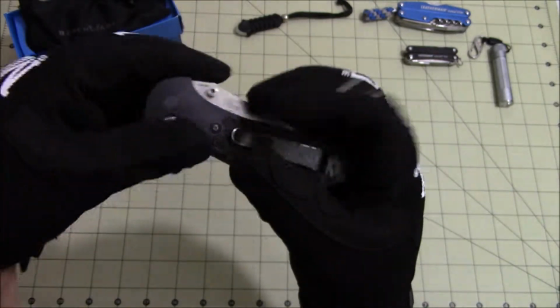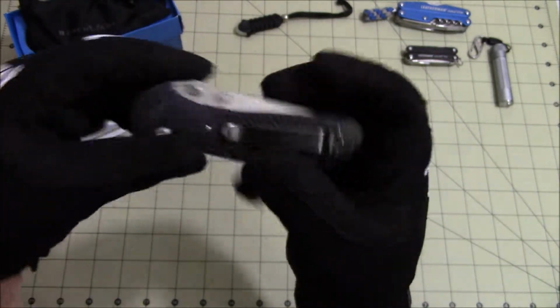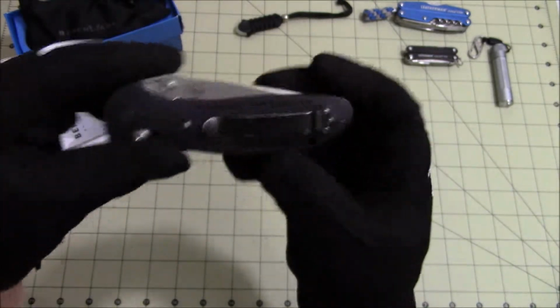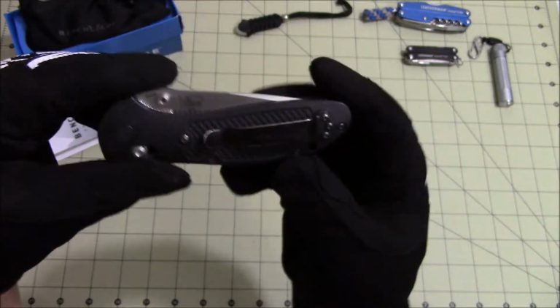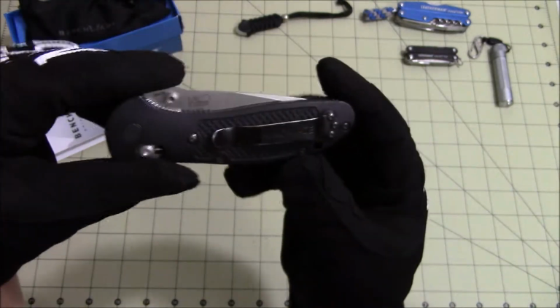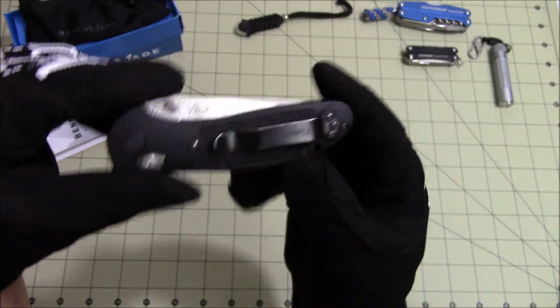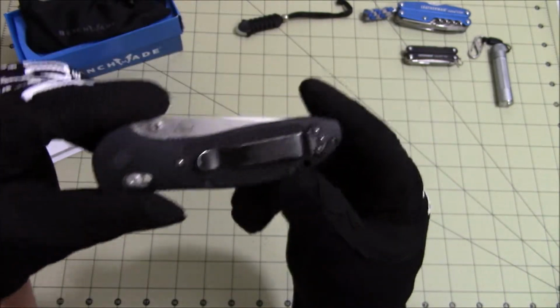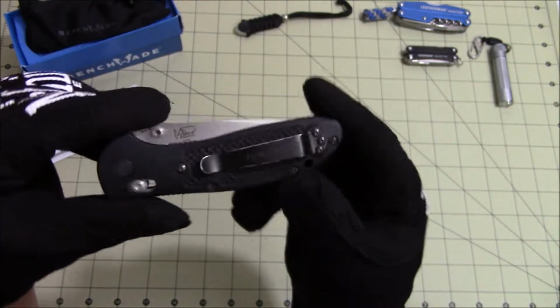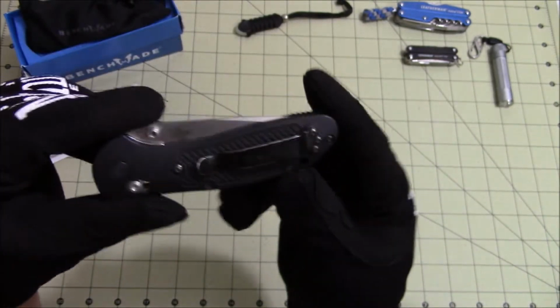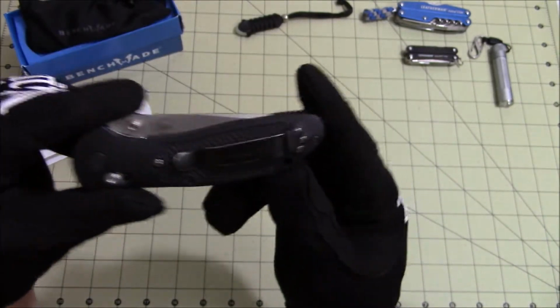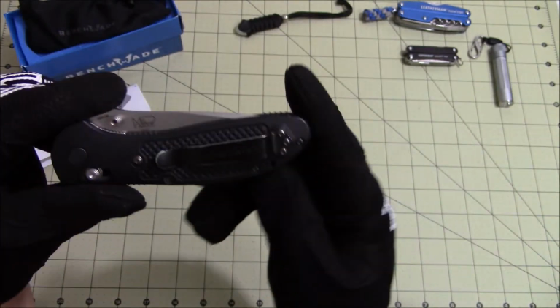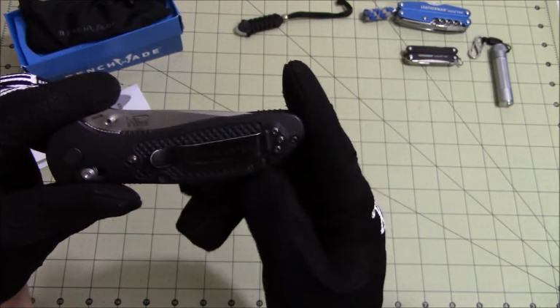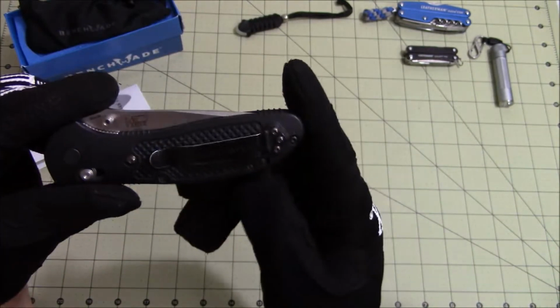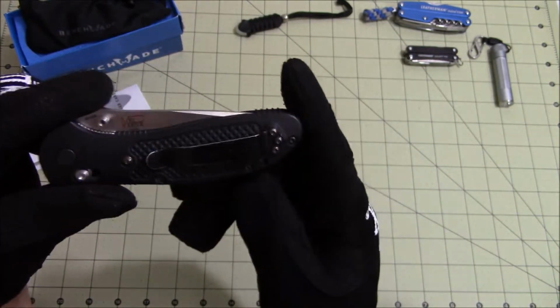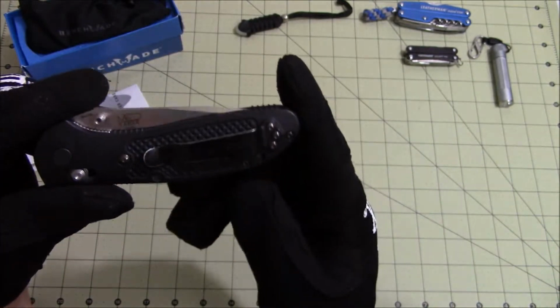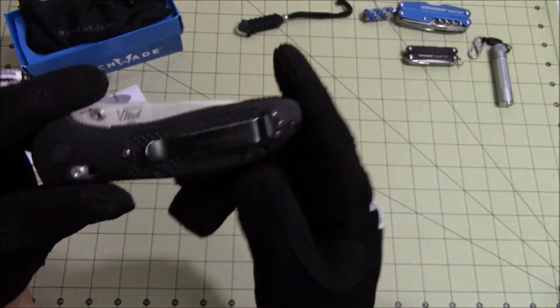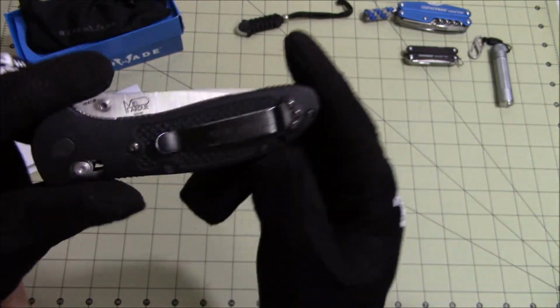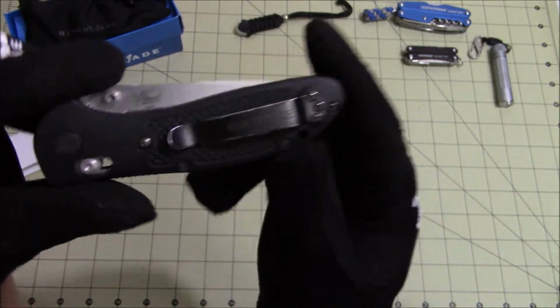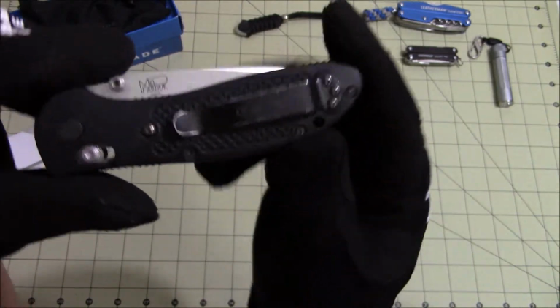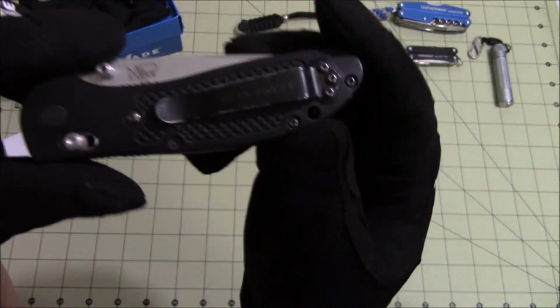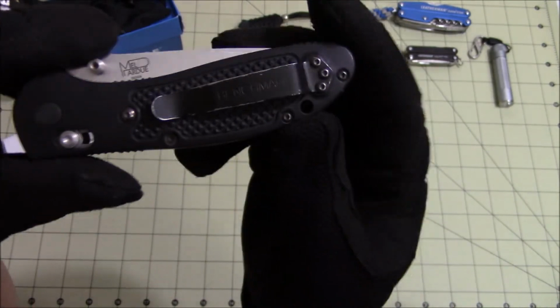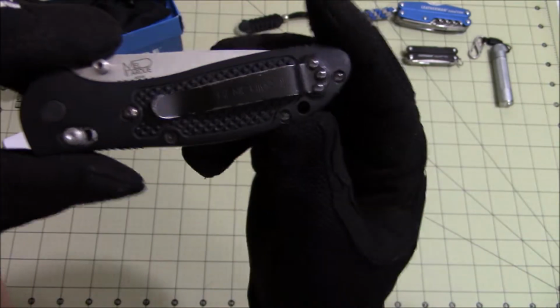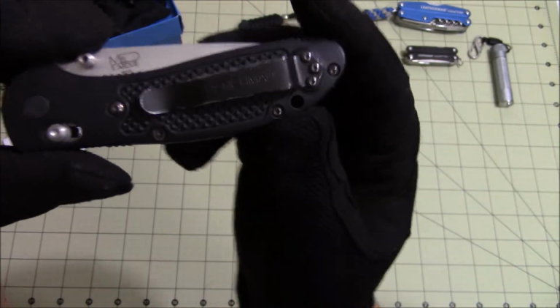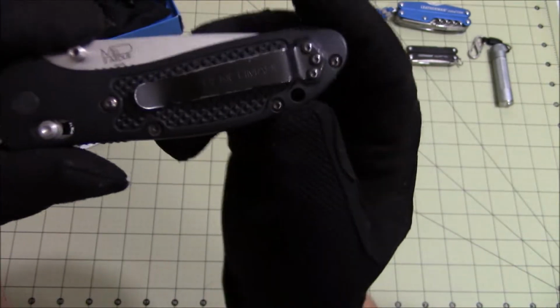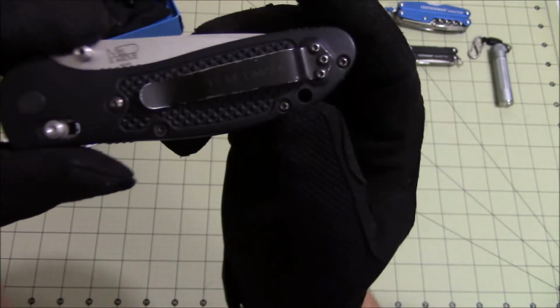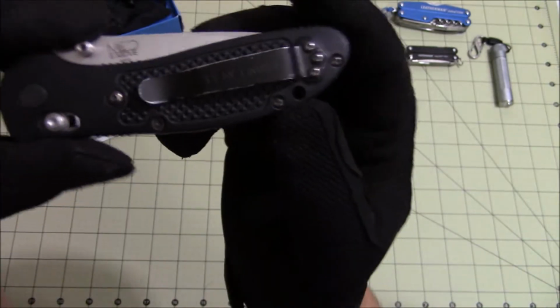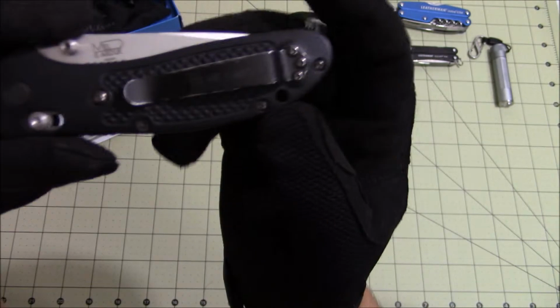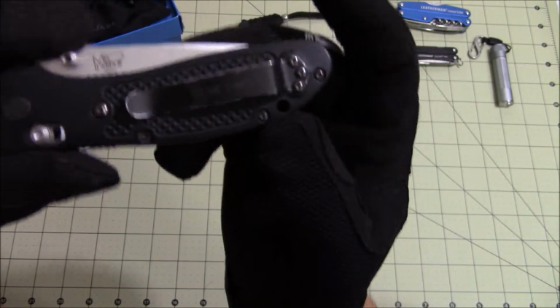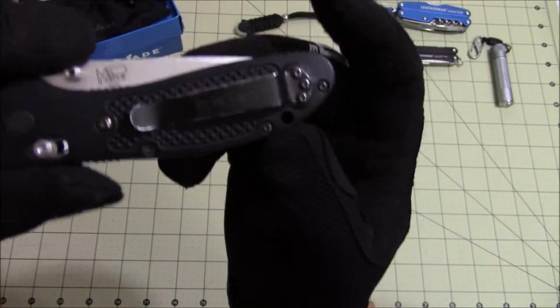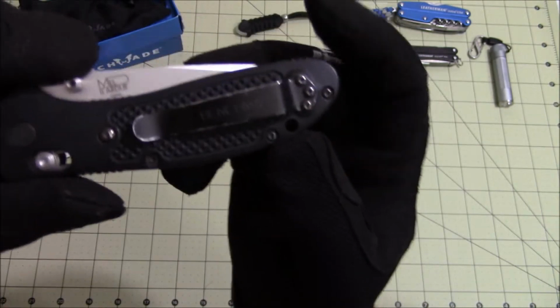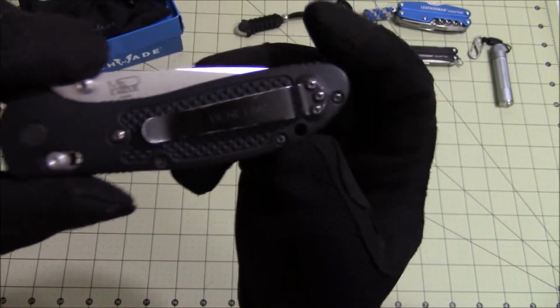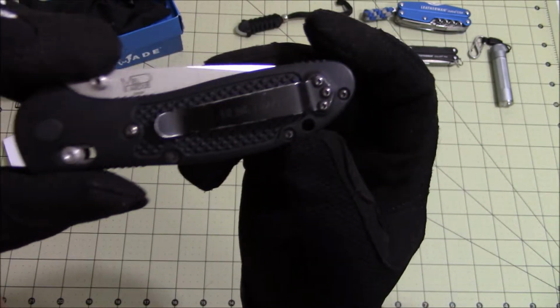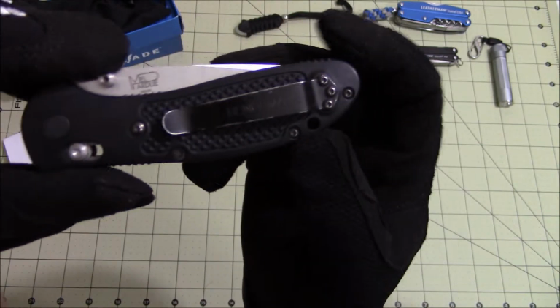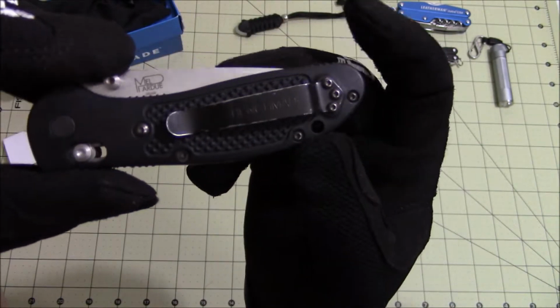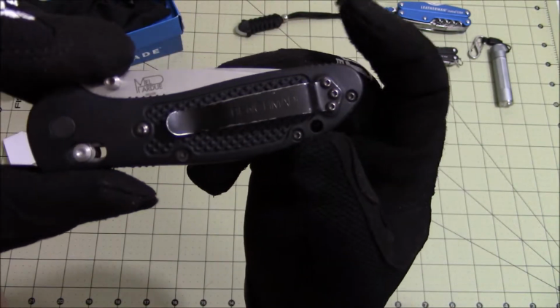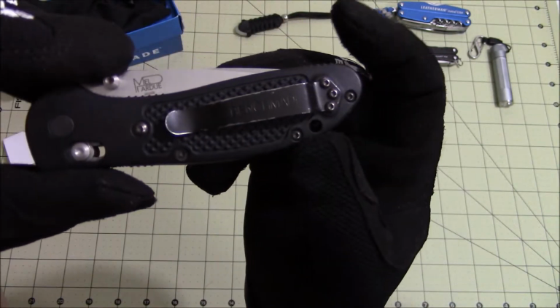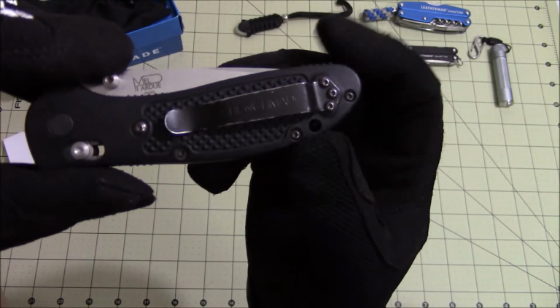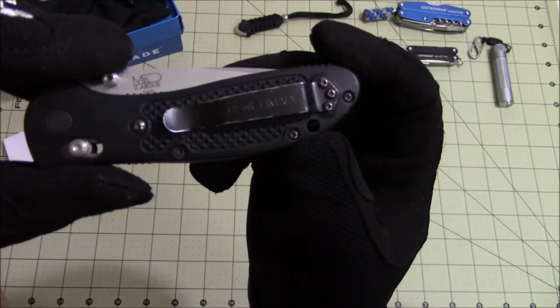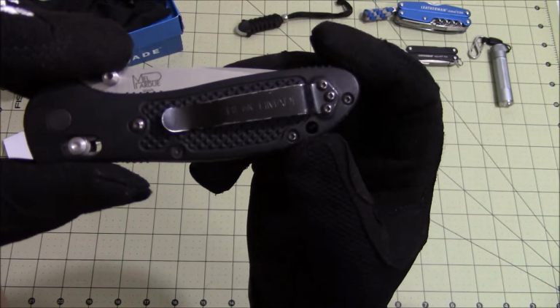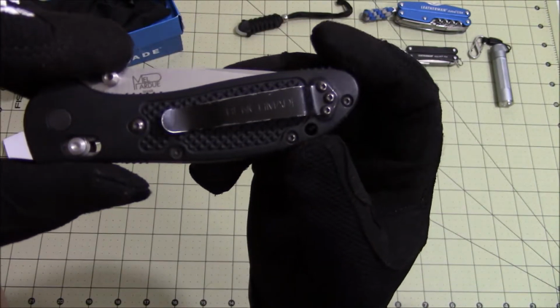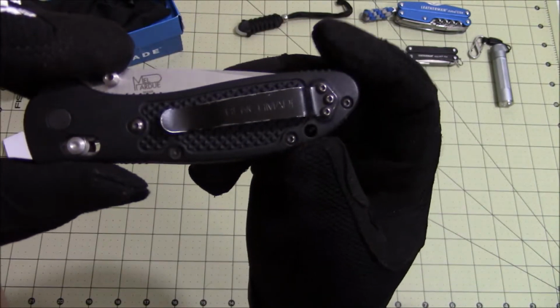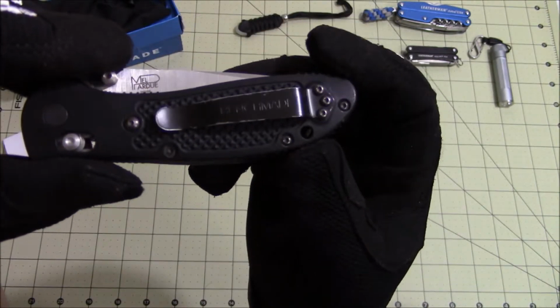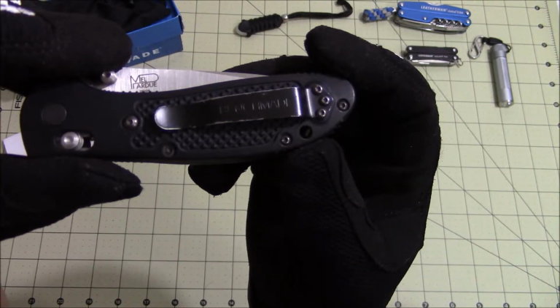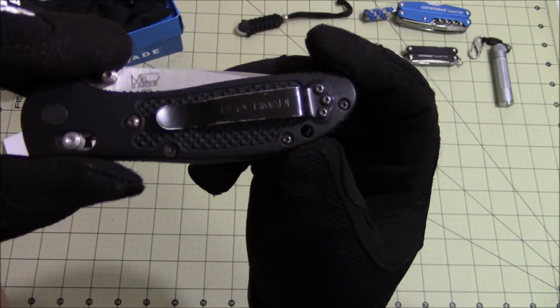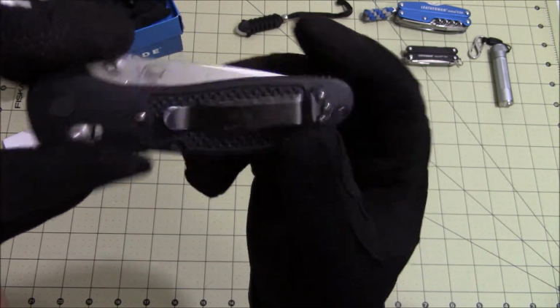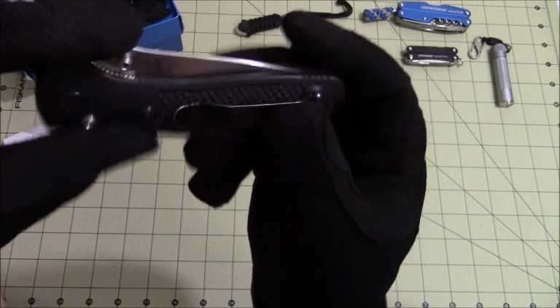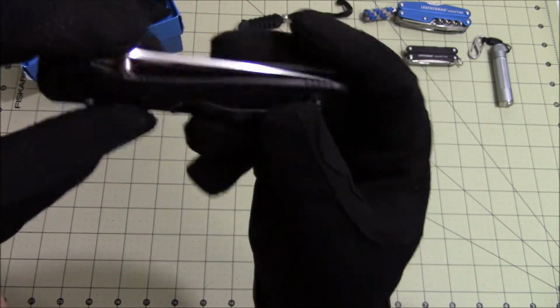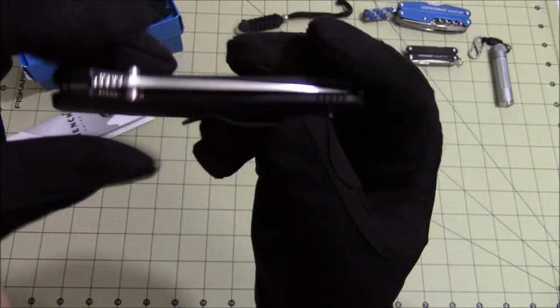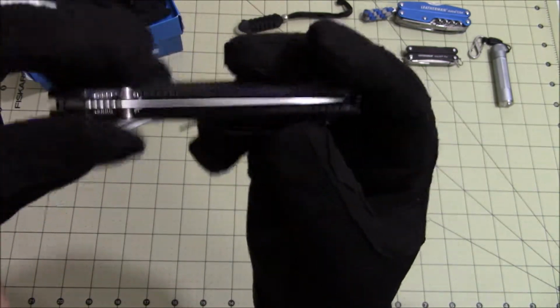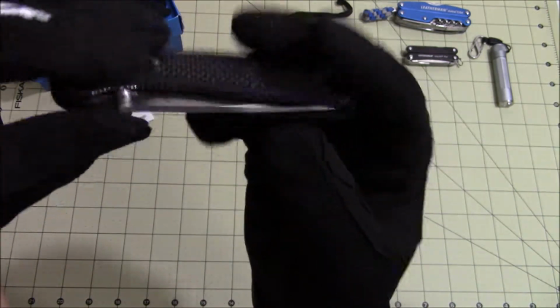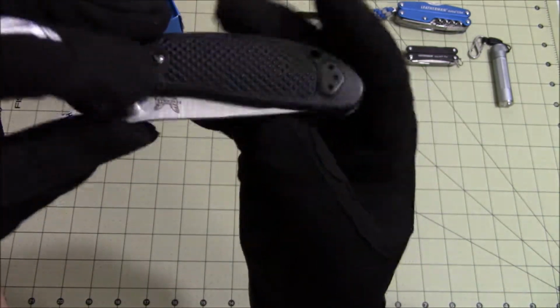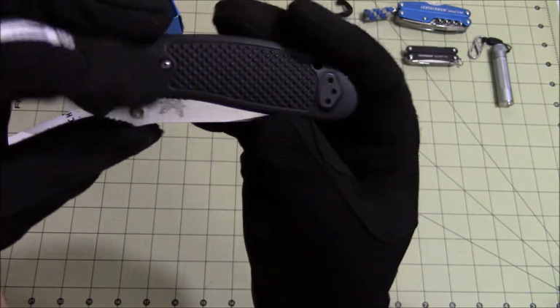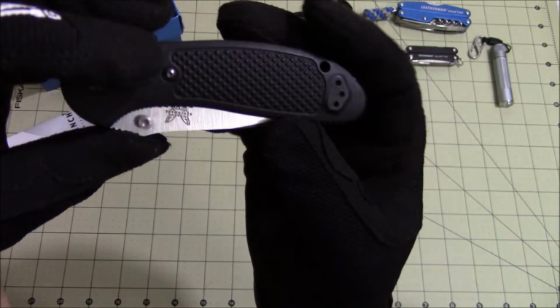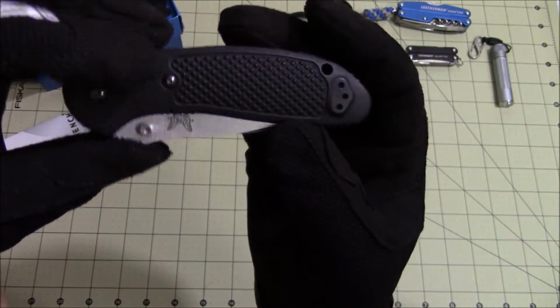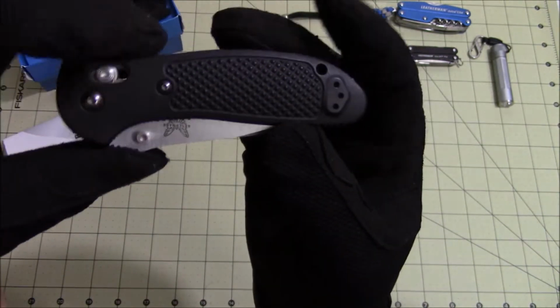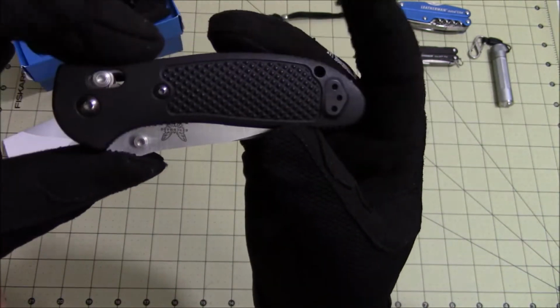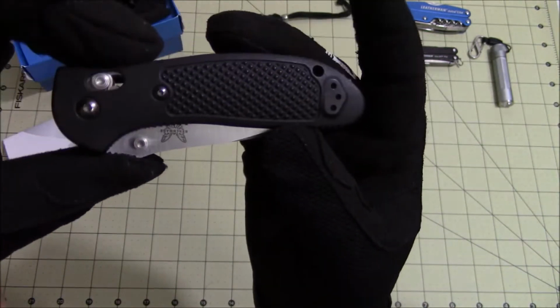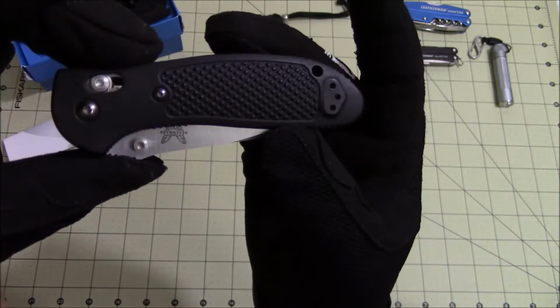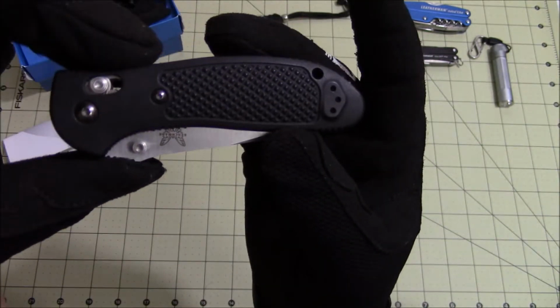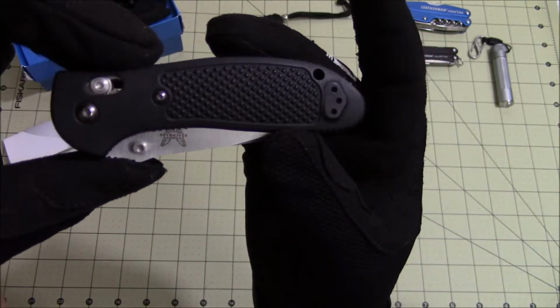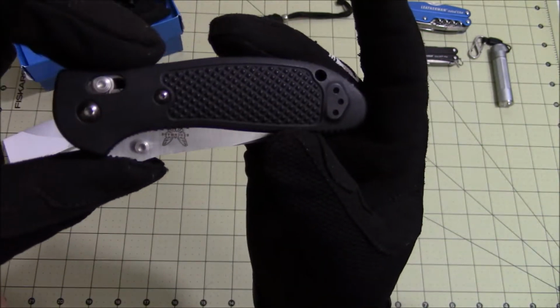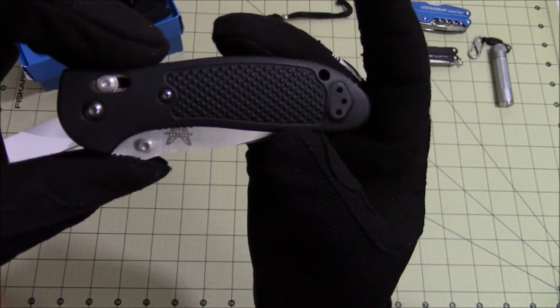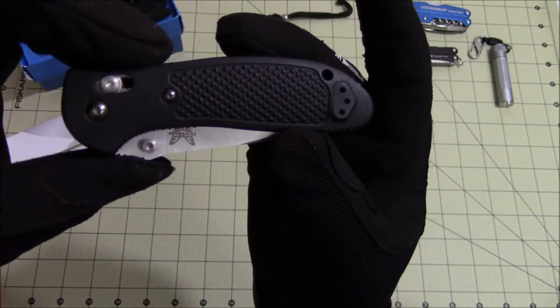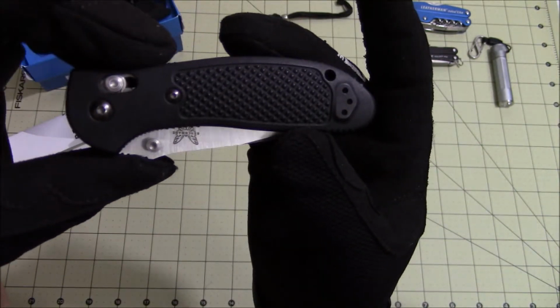The pocket clip is tip-up only, and it can be mounted on either the right or left side of the knife.